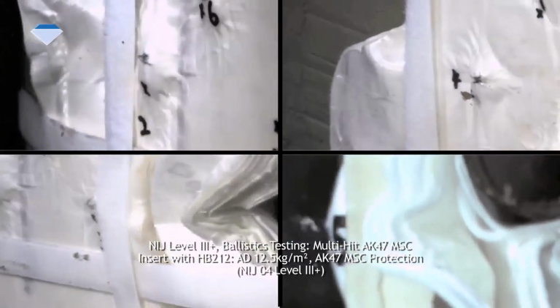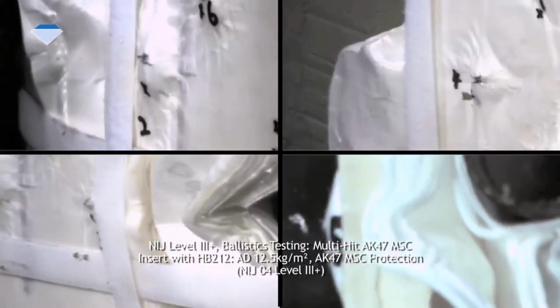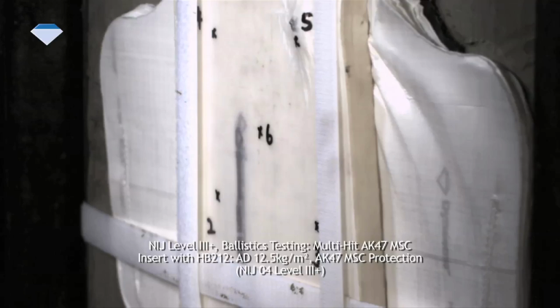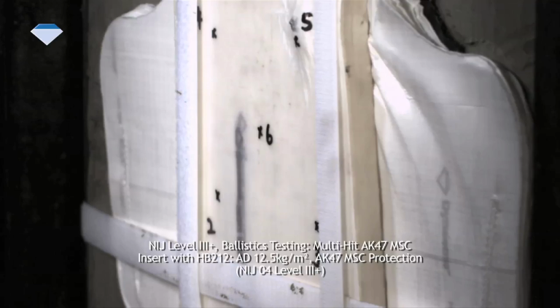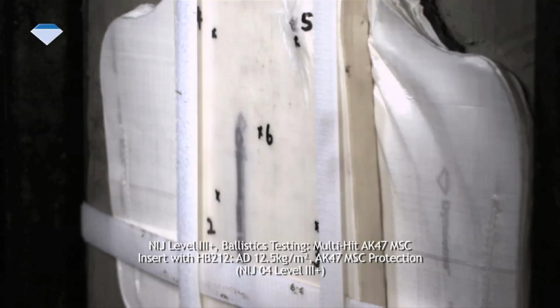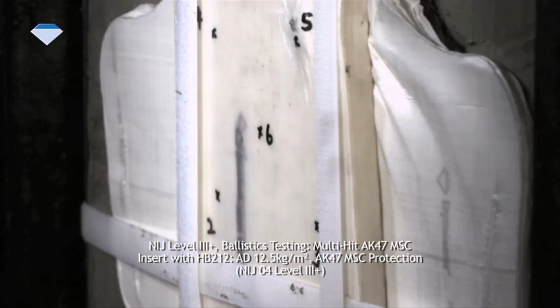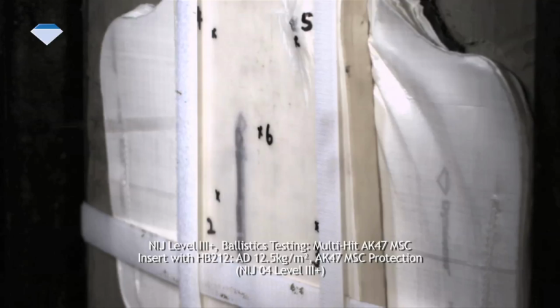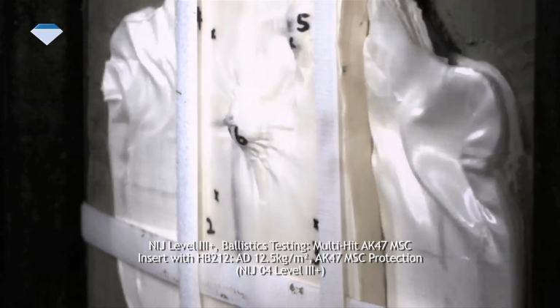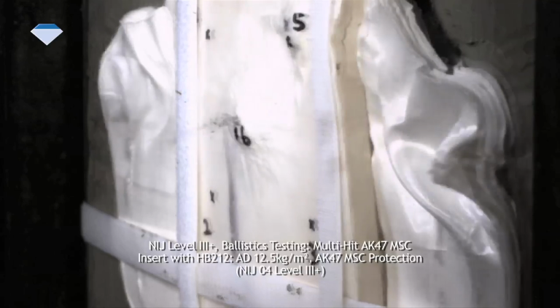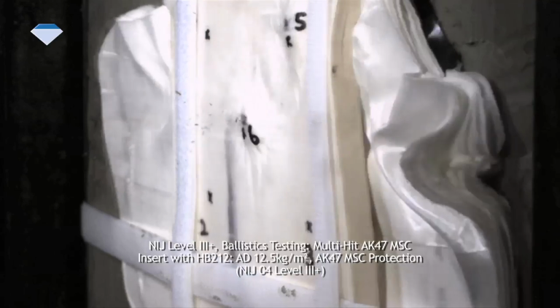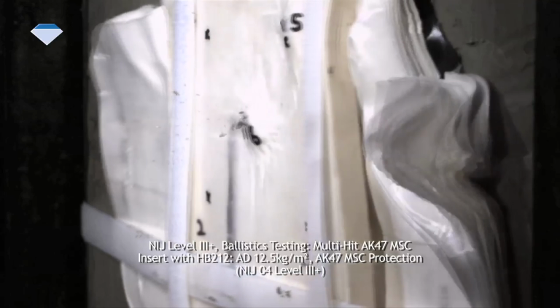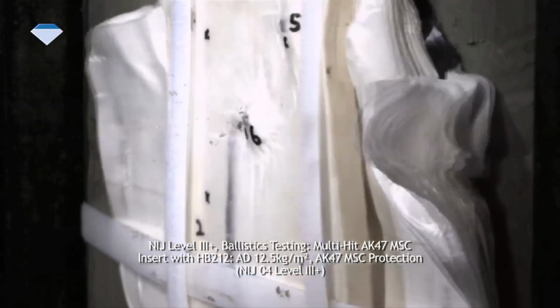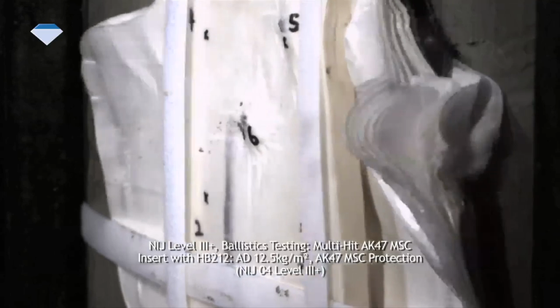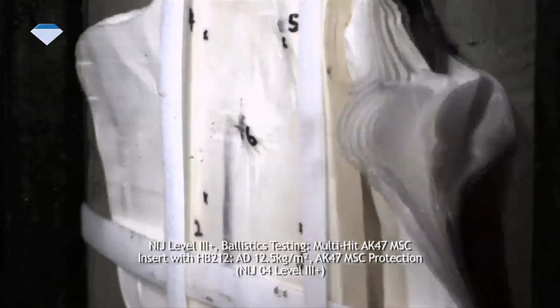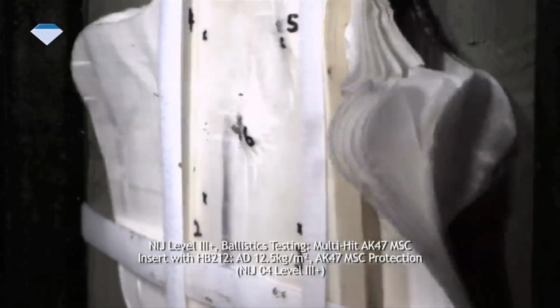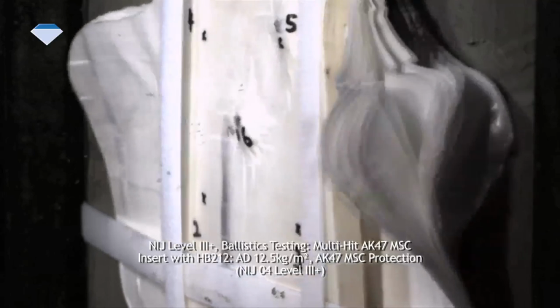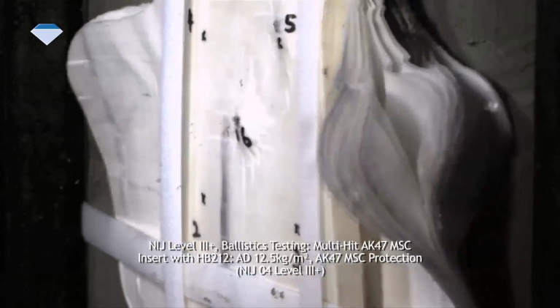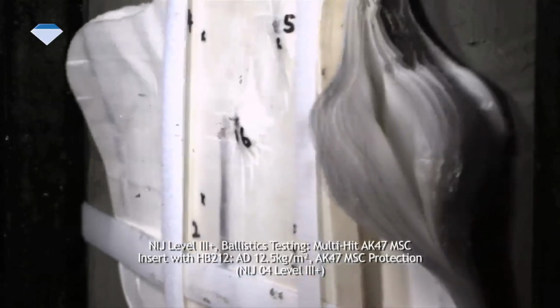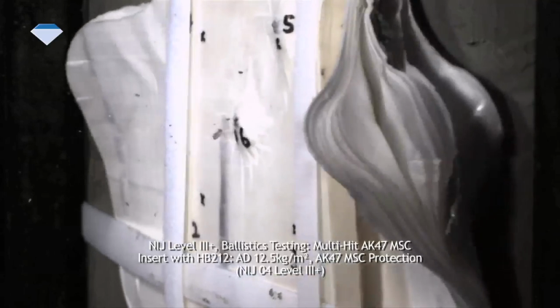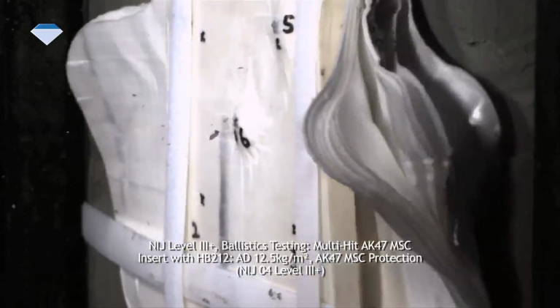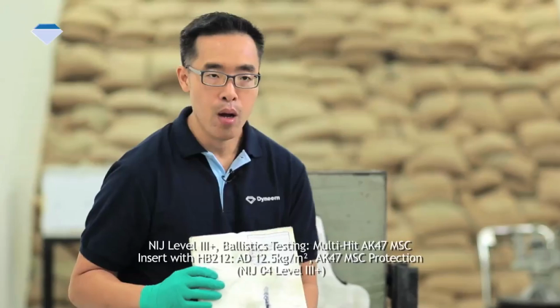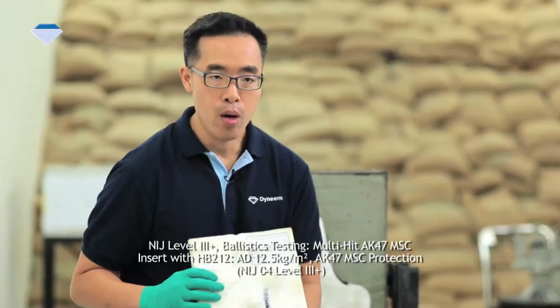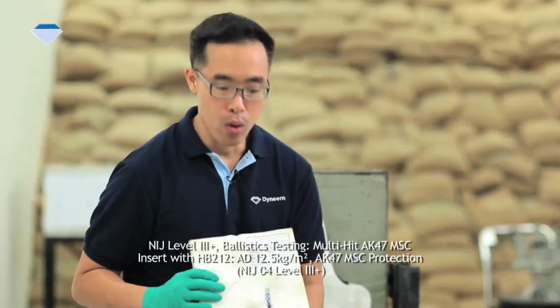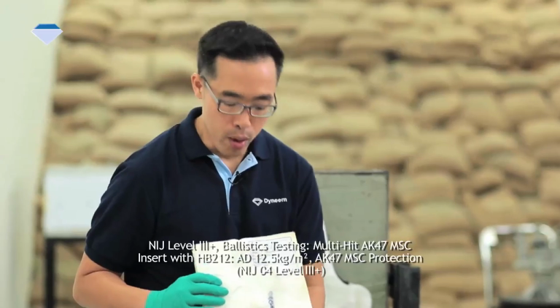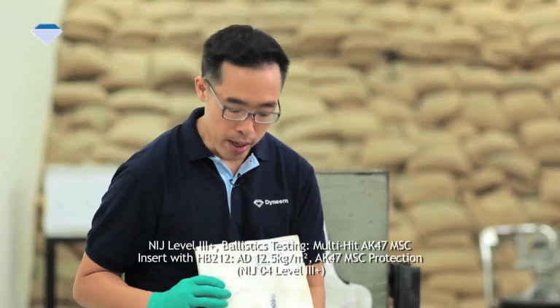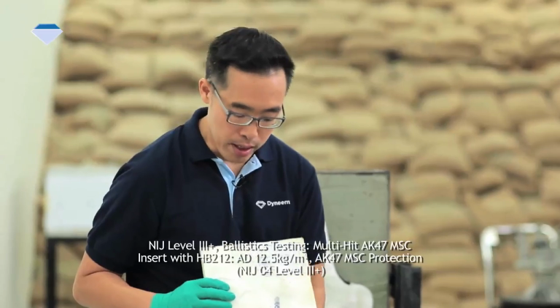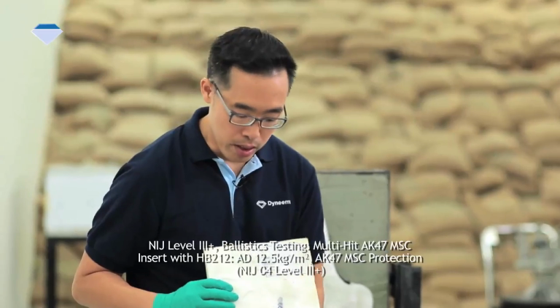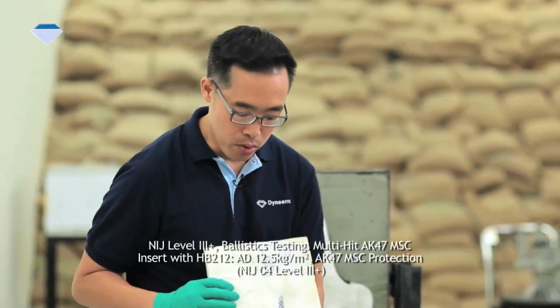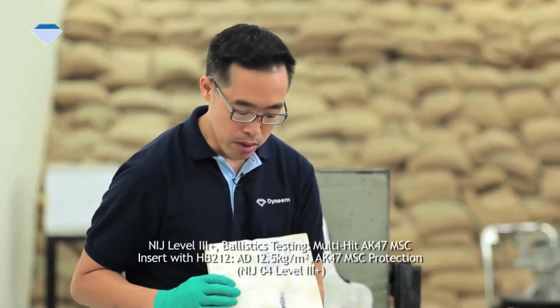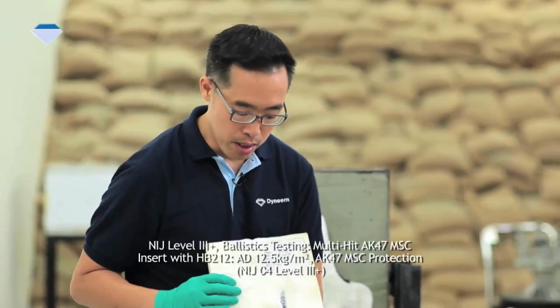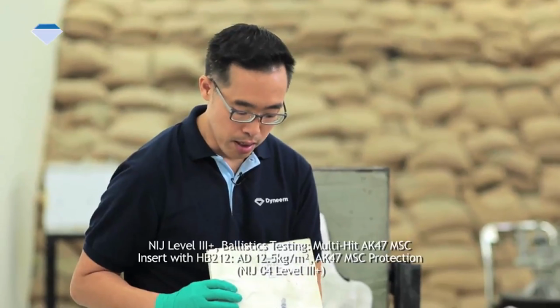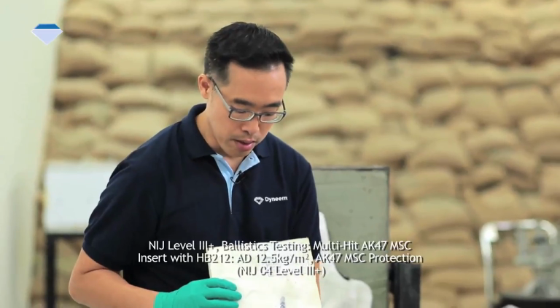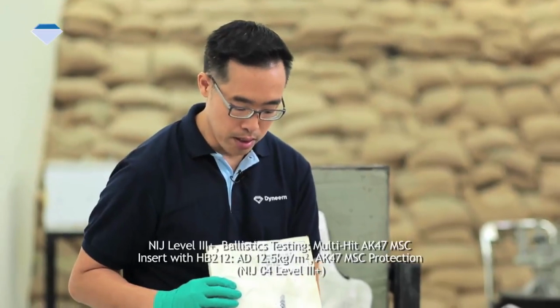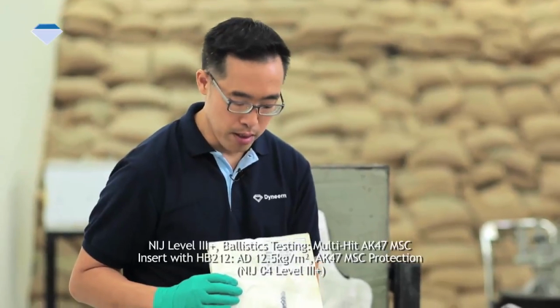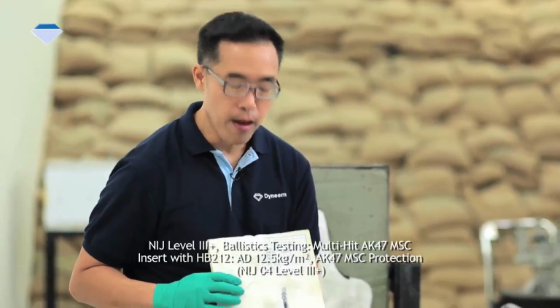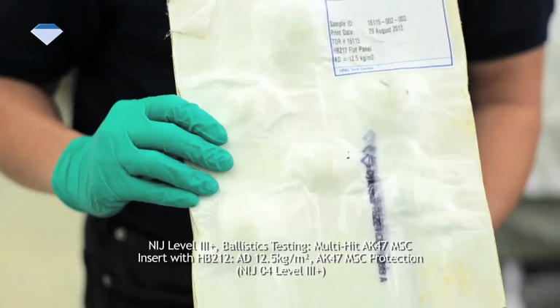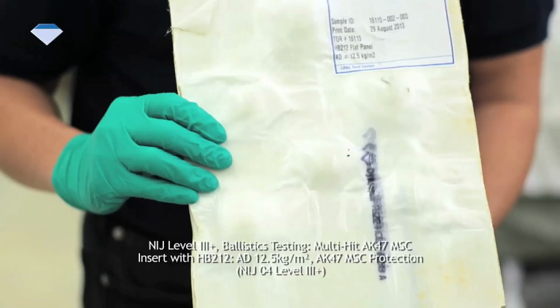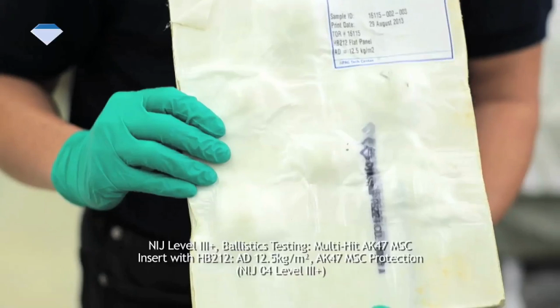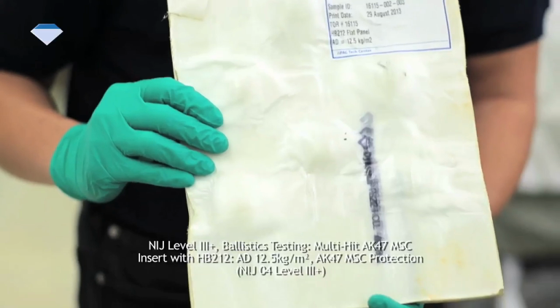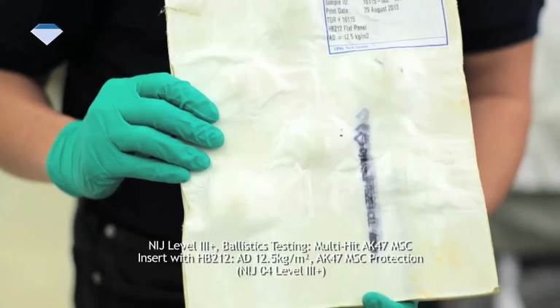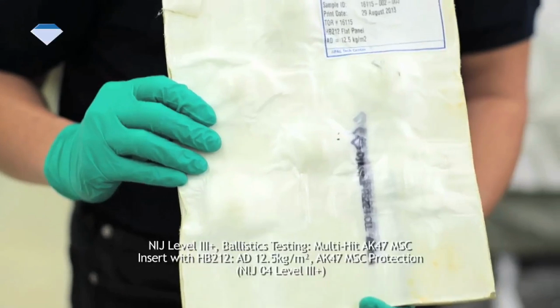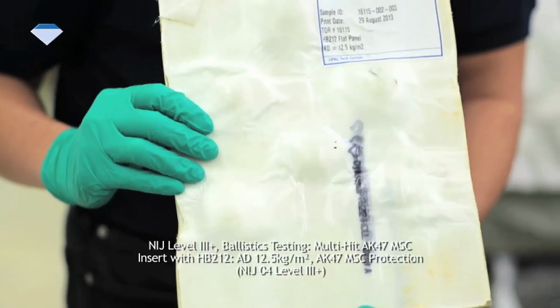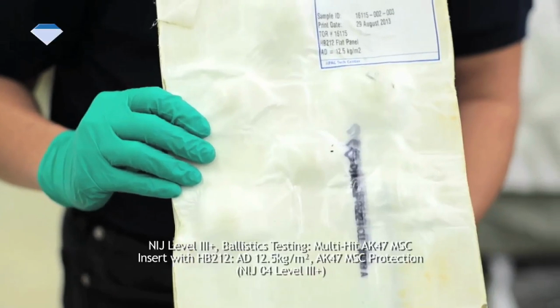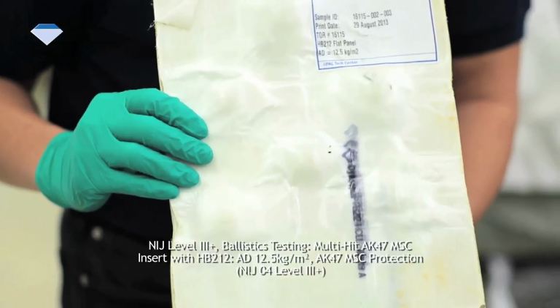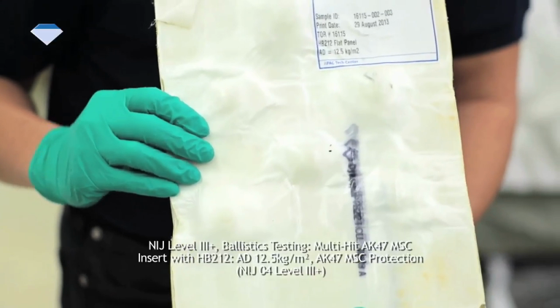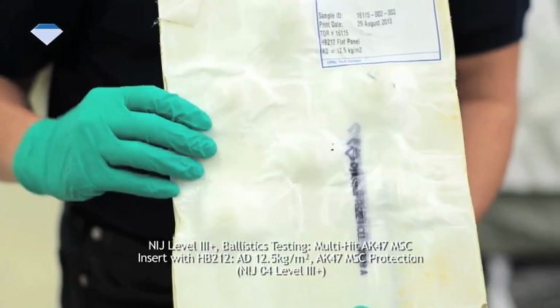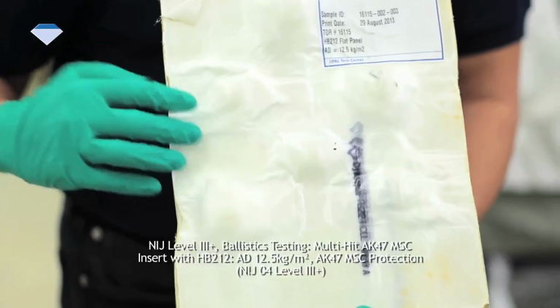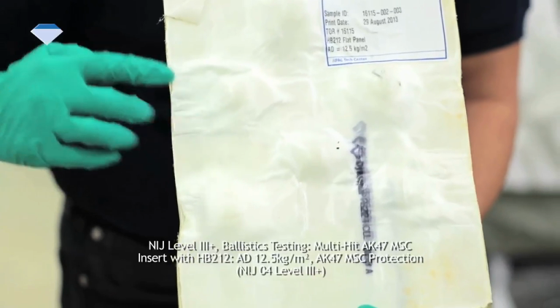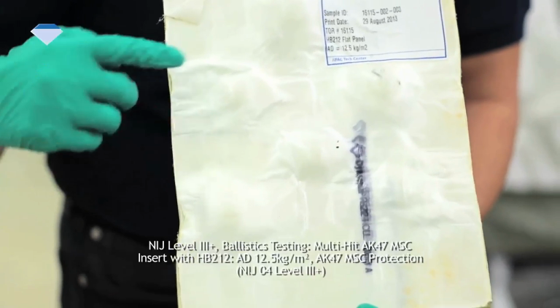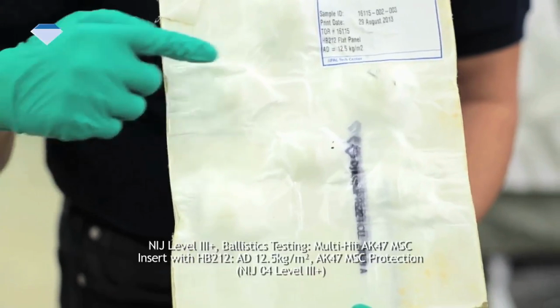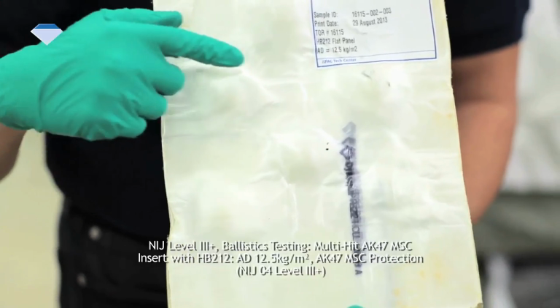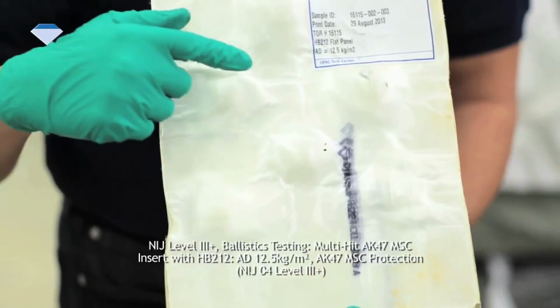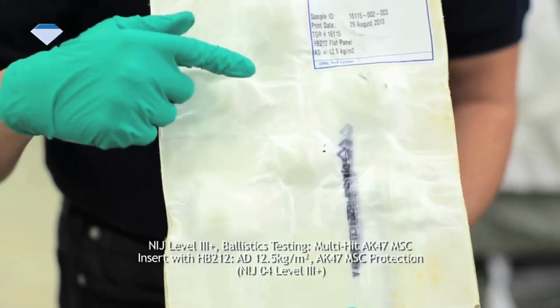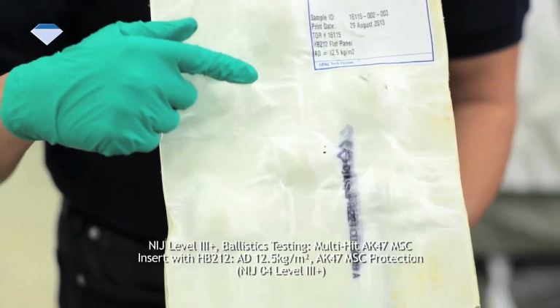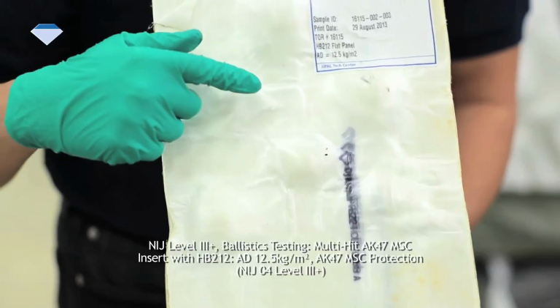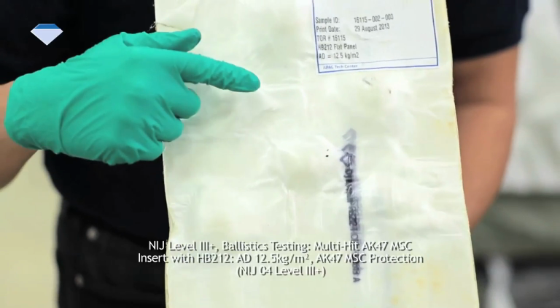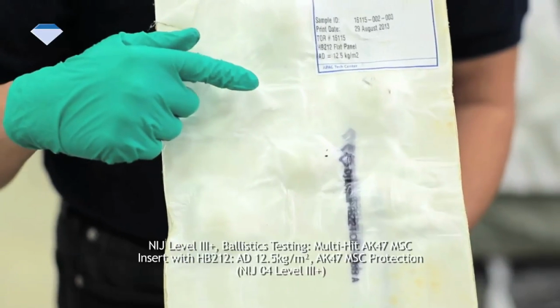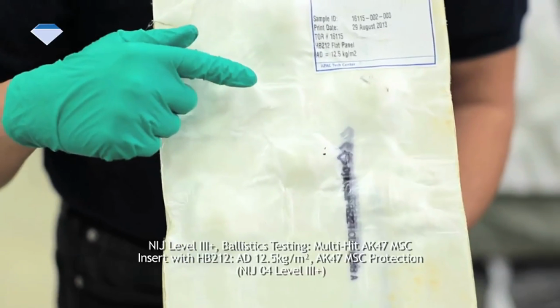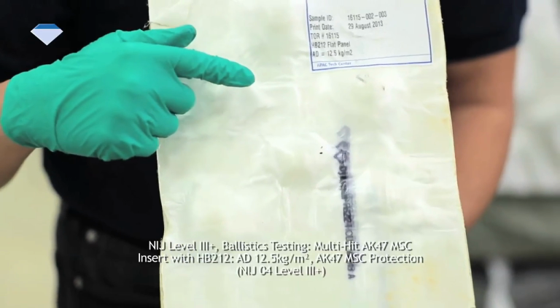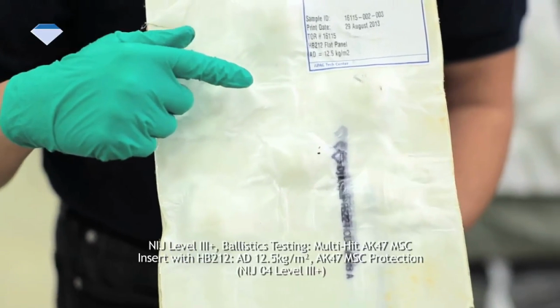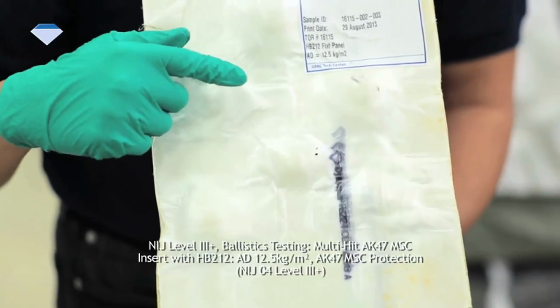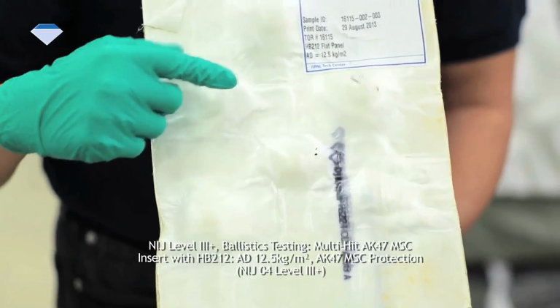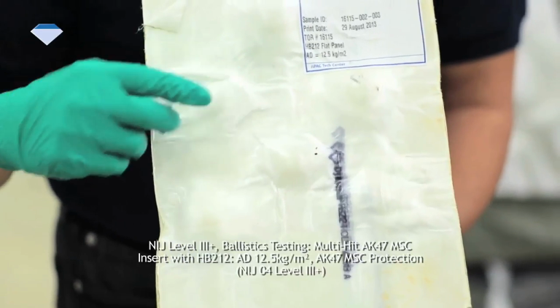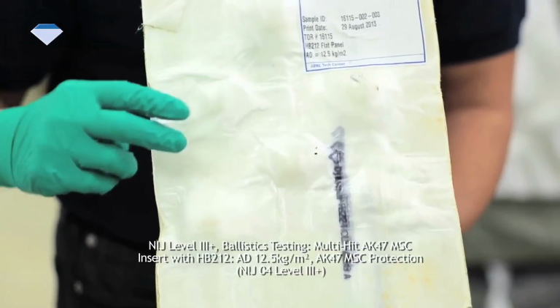Yes! Look at these results. After 6 shots, no penetrations.